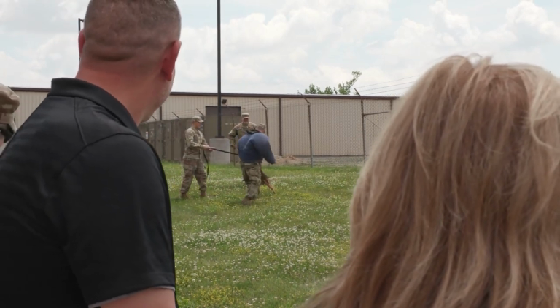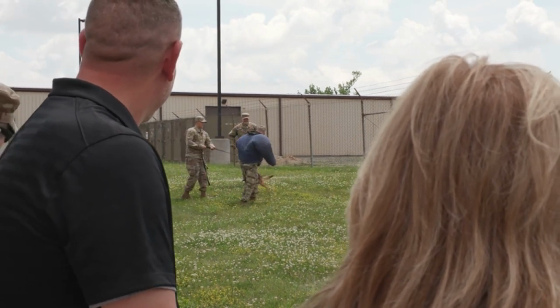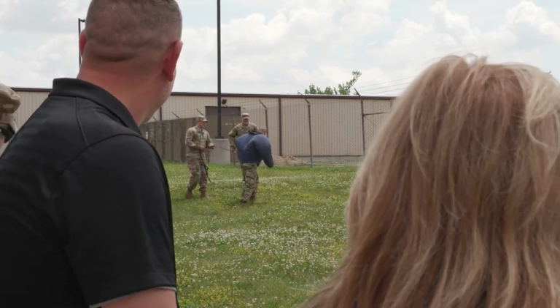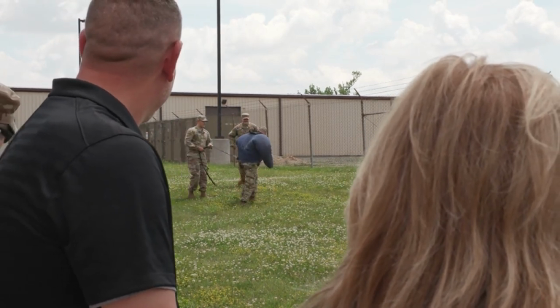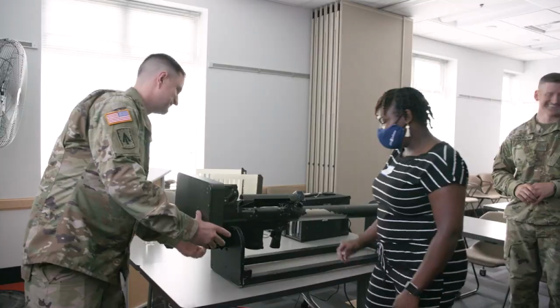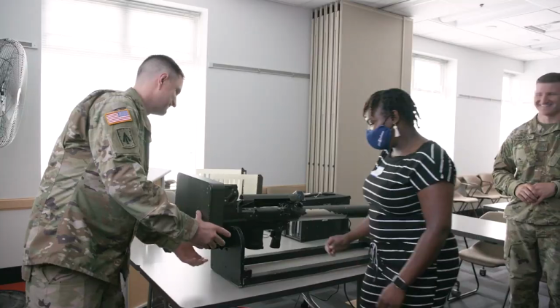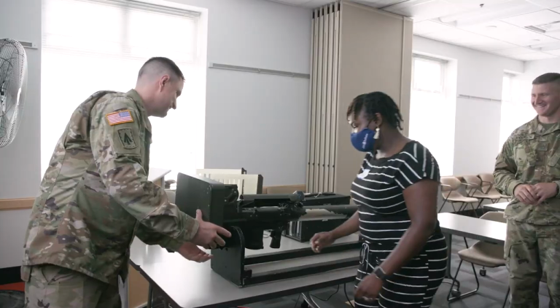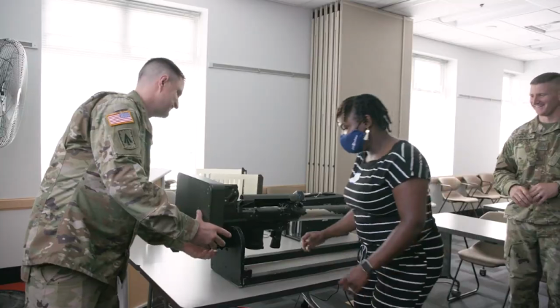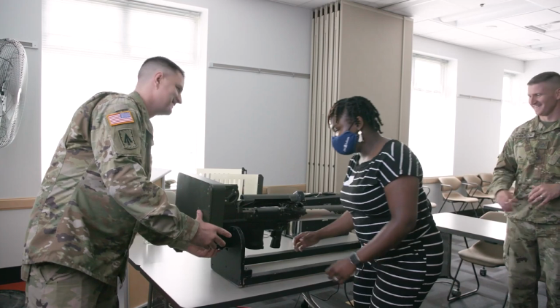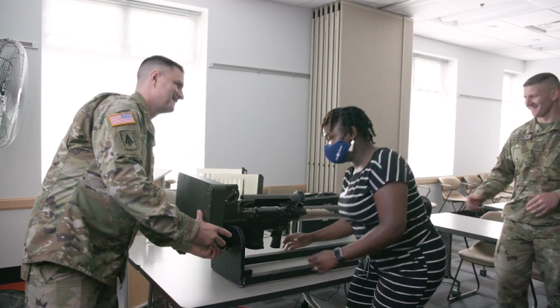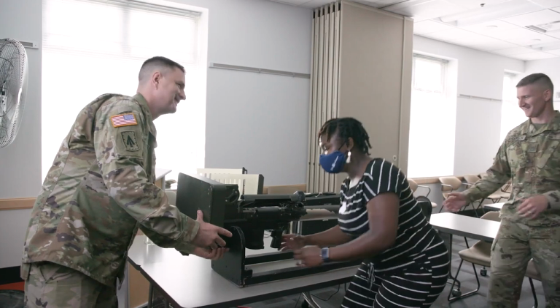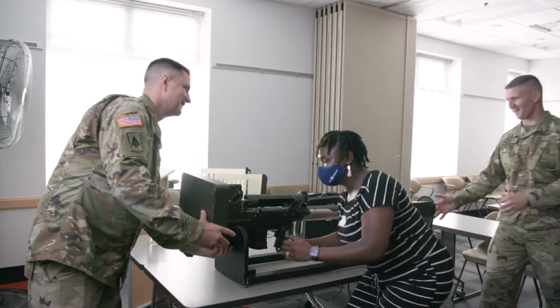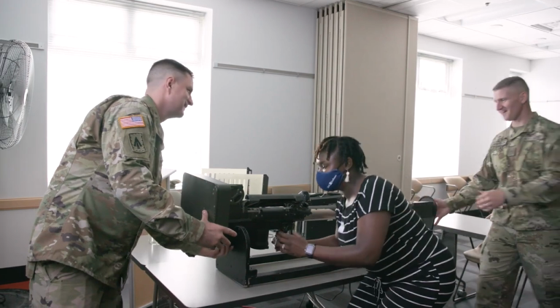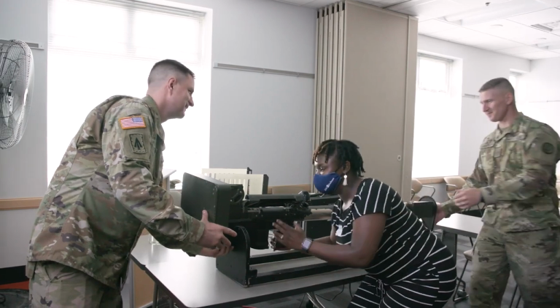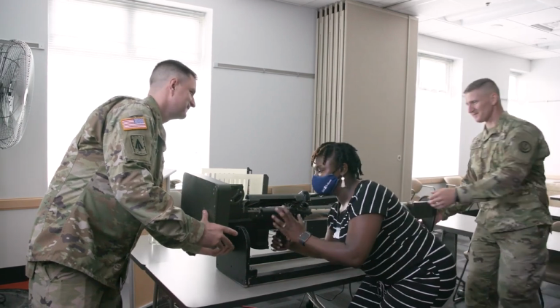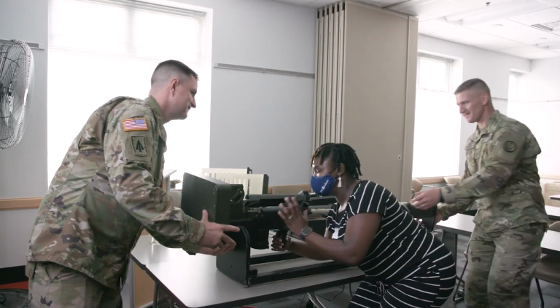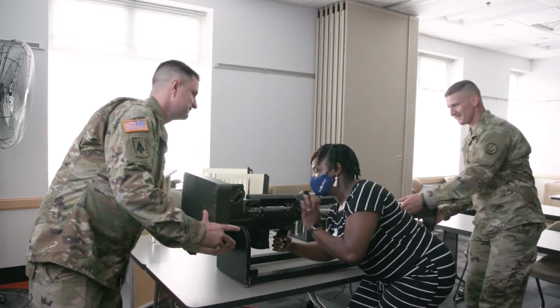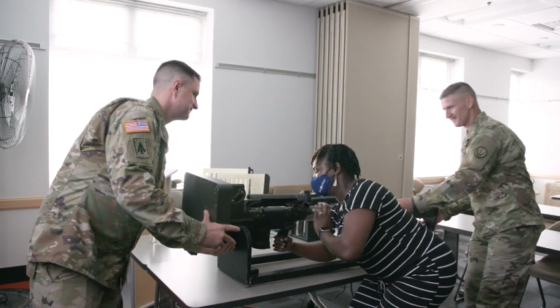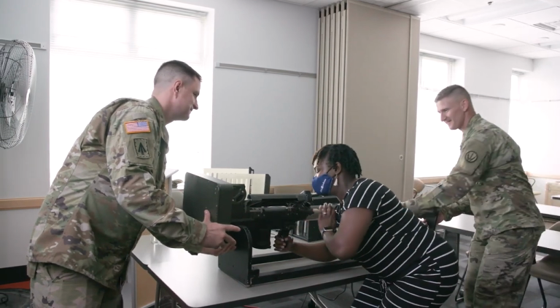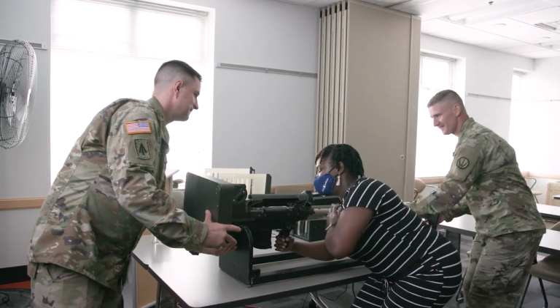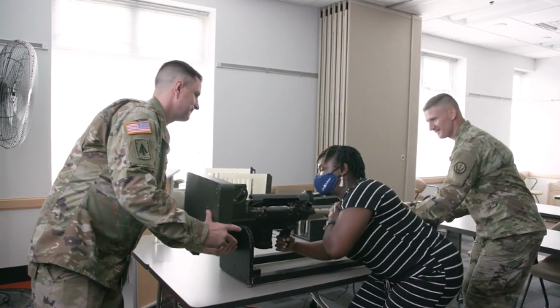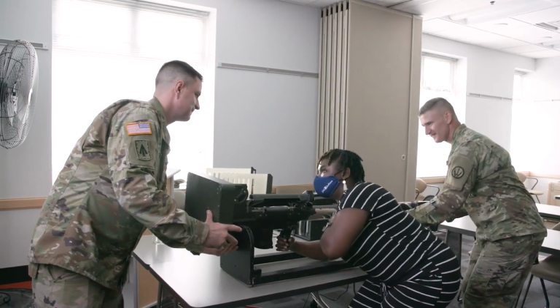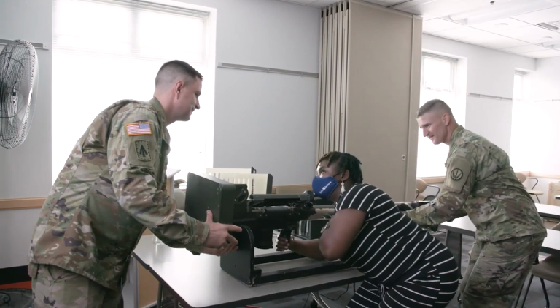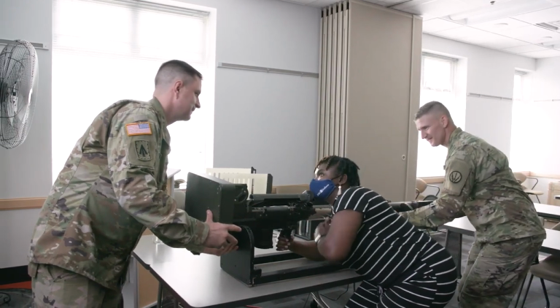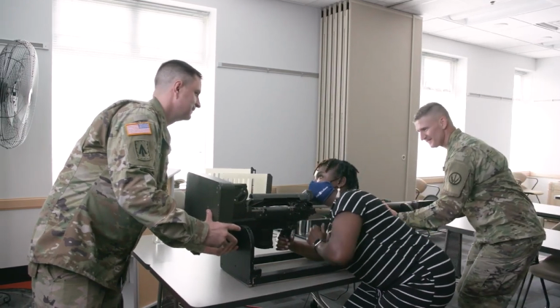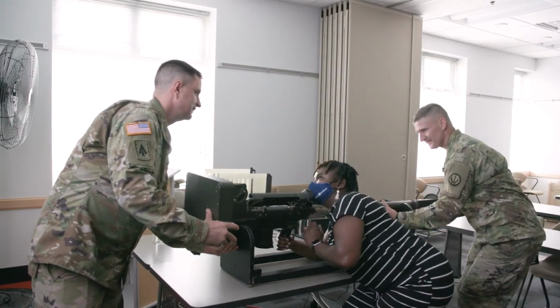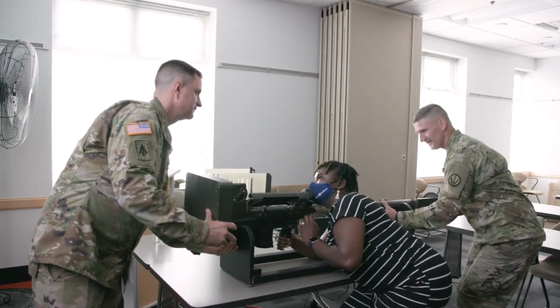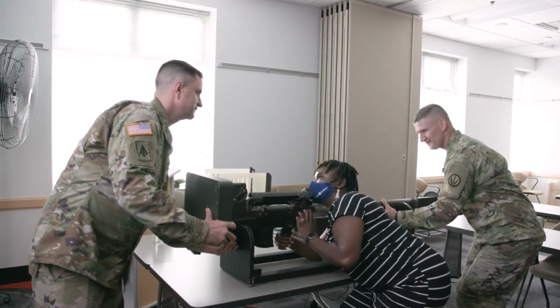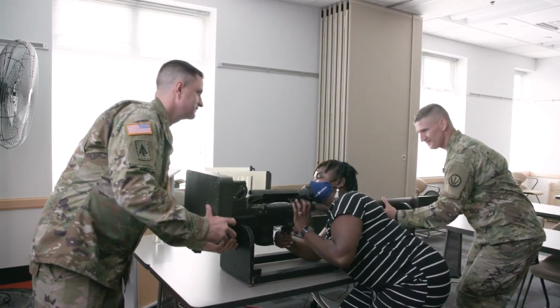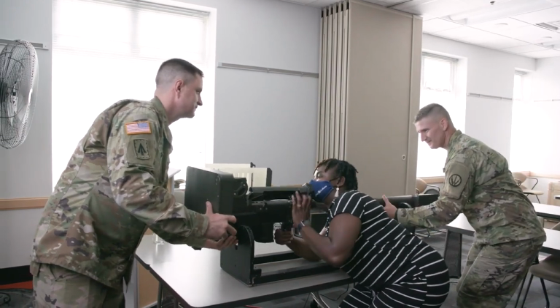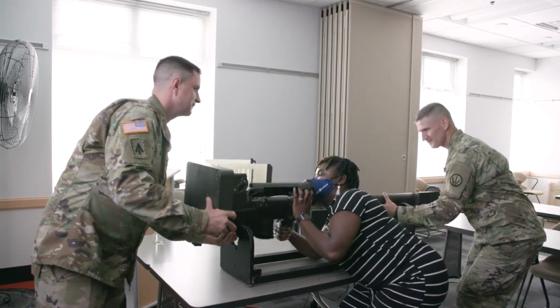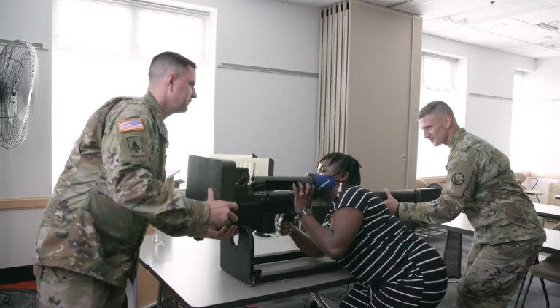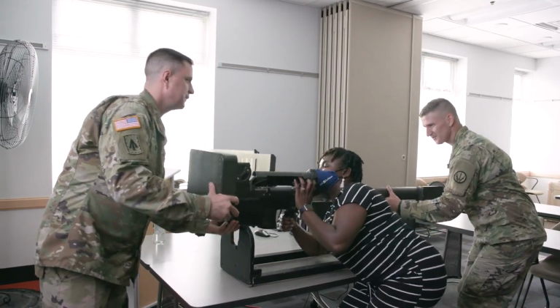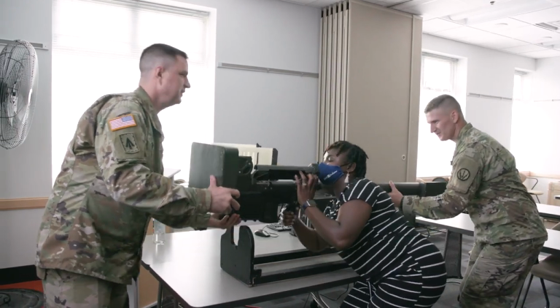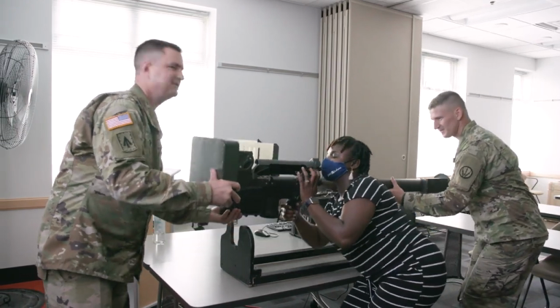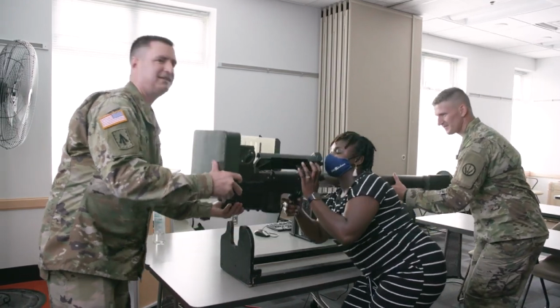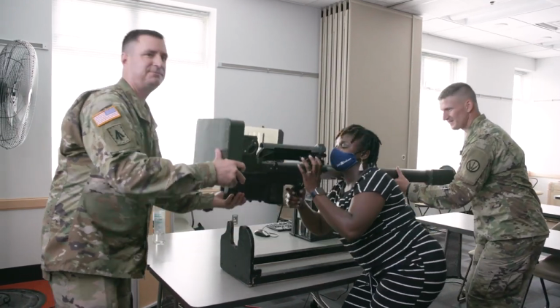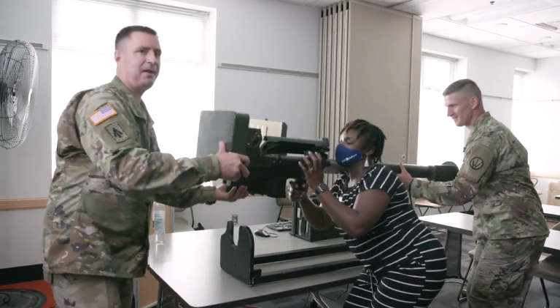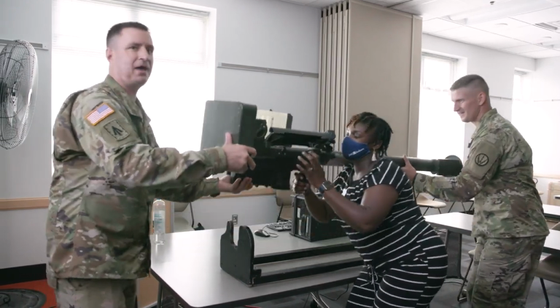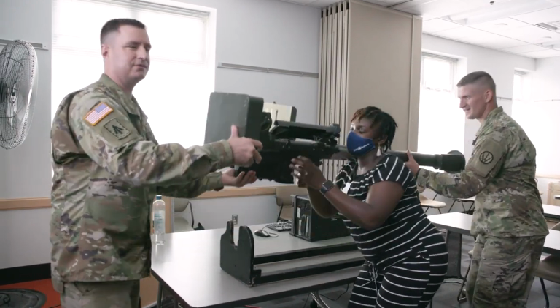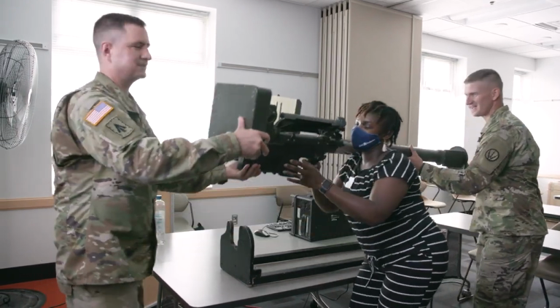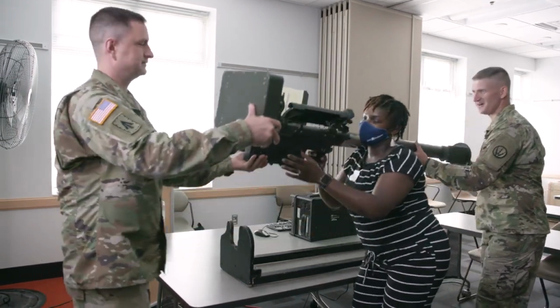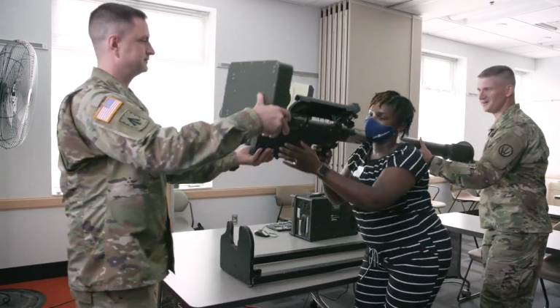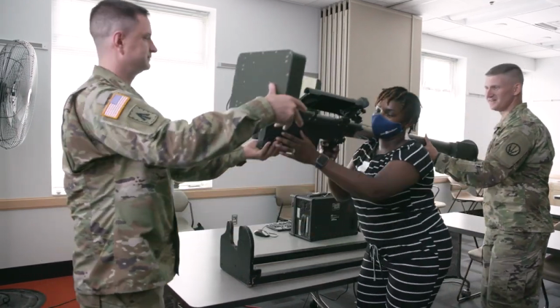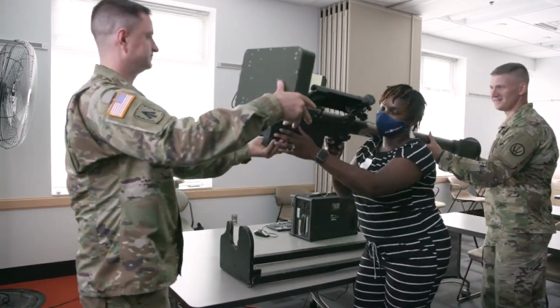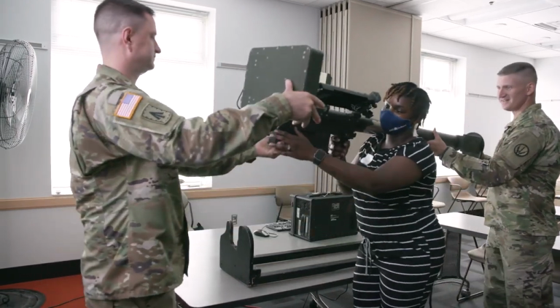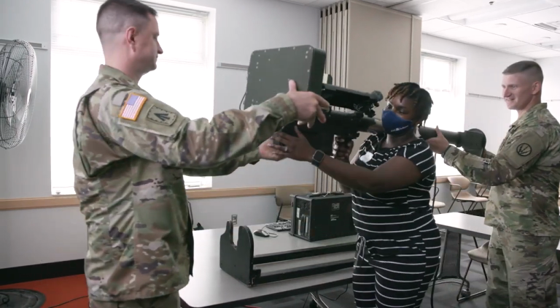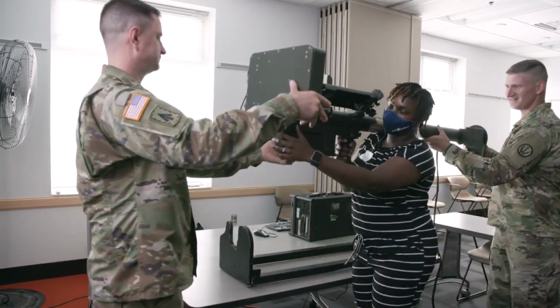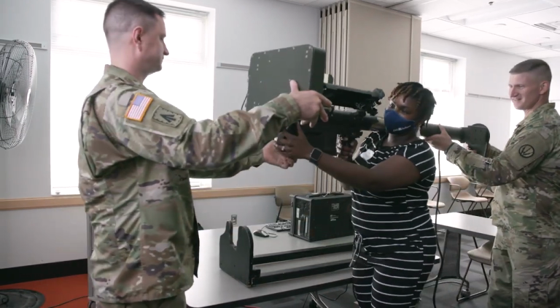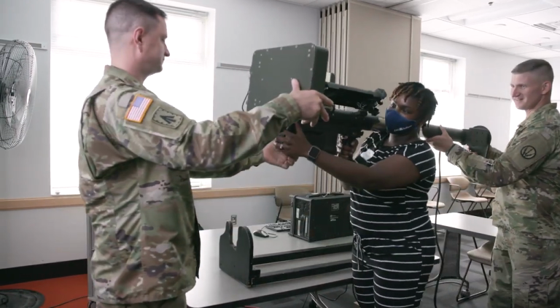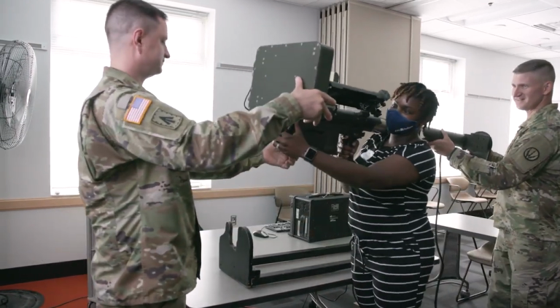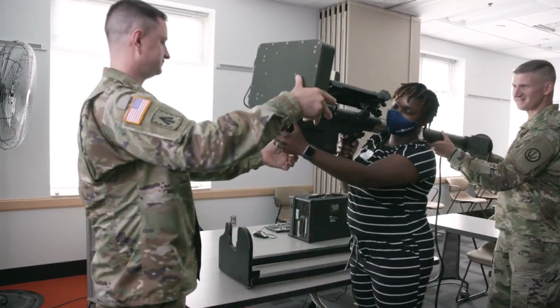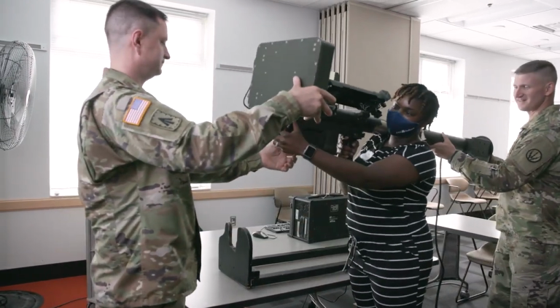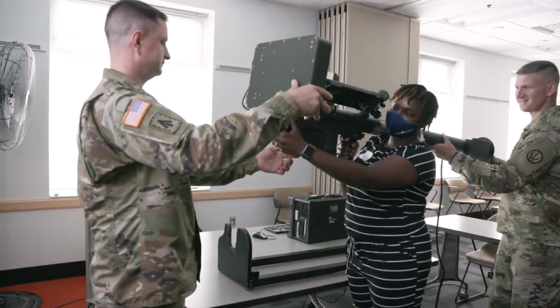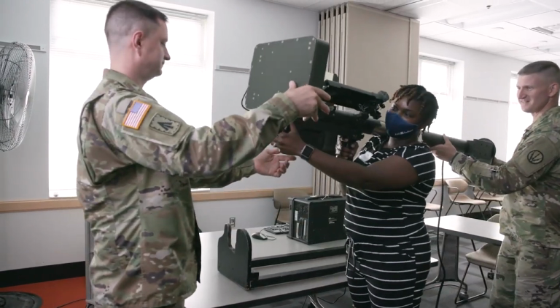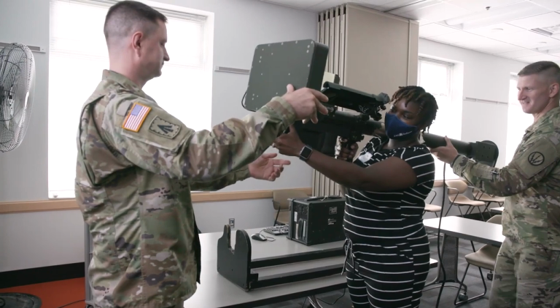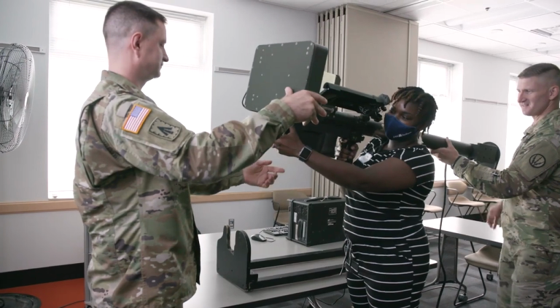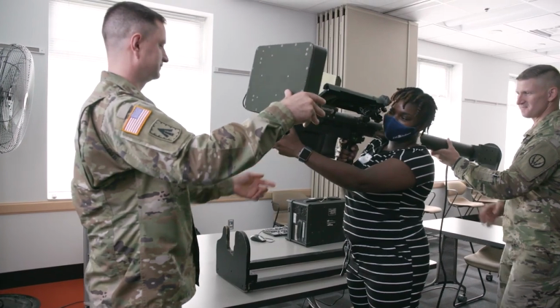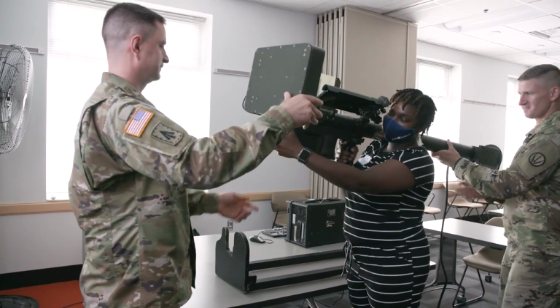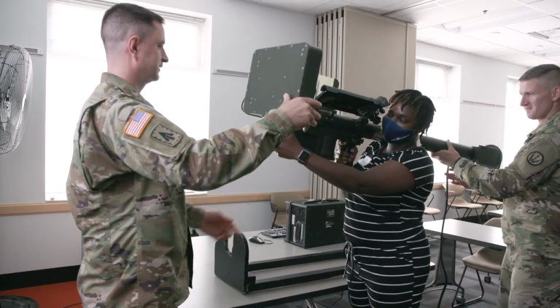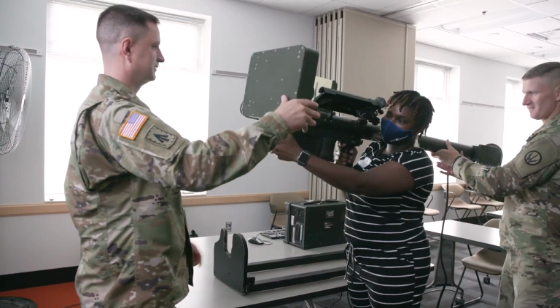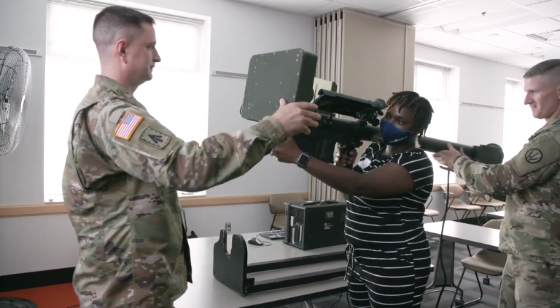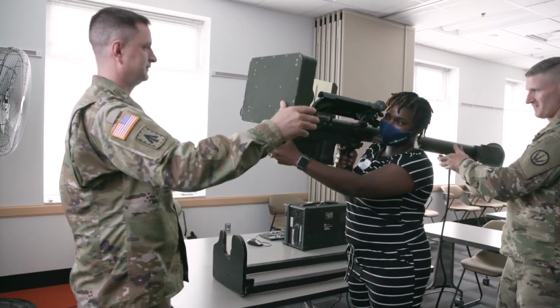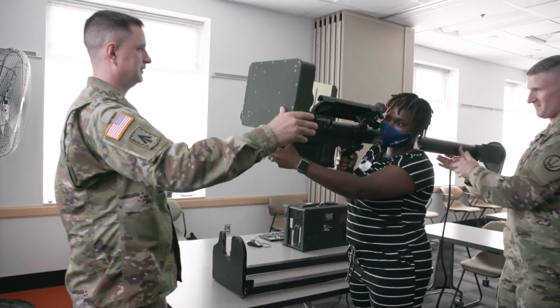Oh my god, how much does that weigh? Like 40 pounds? I said 40 — I was about right.